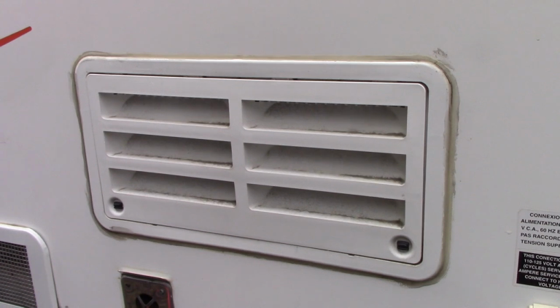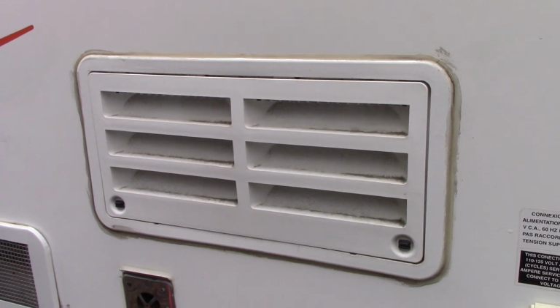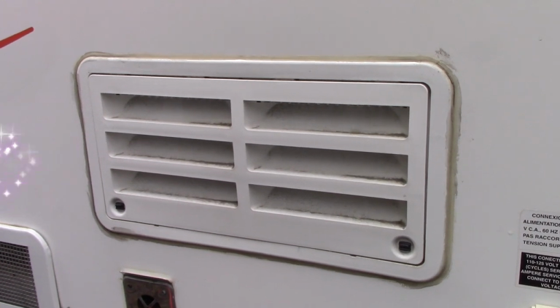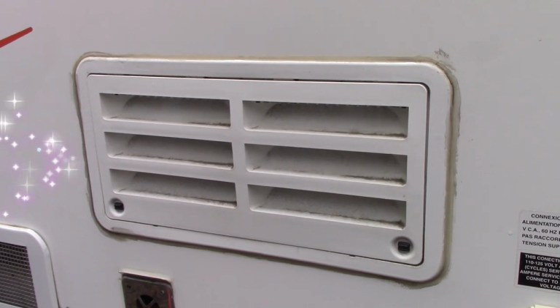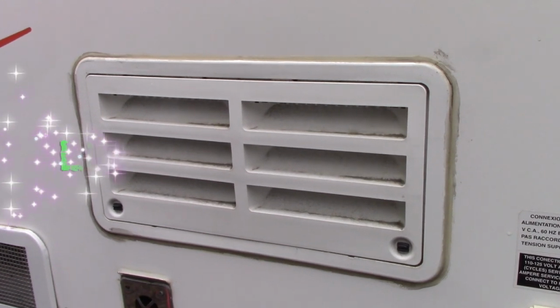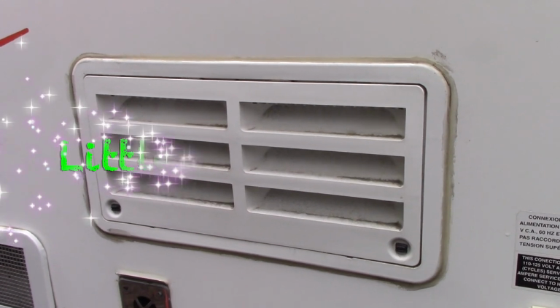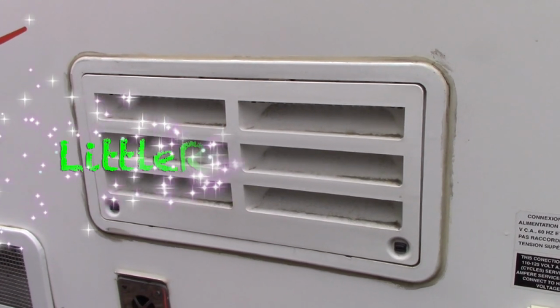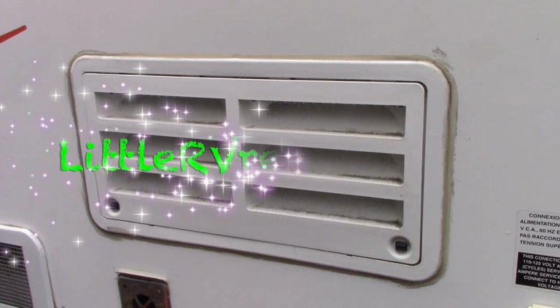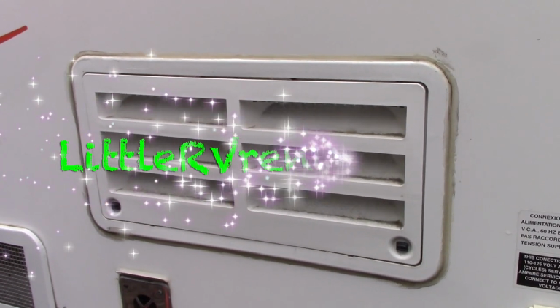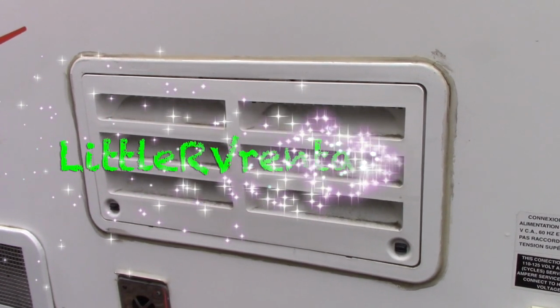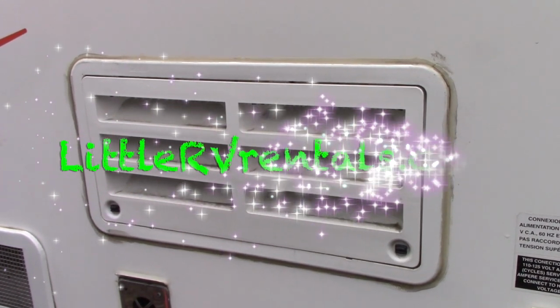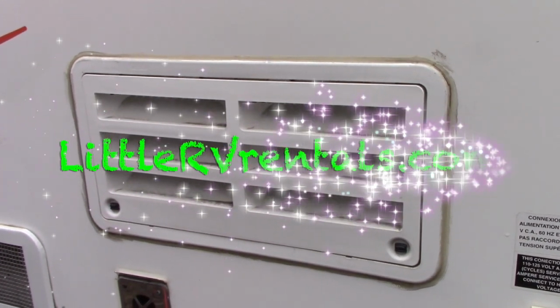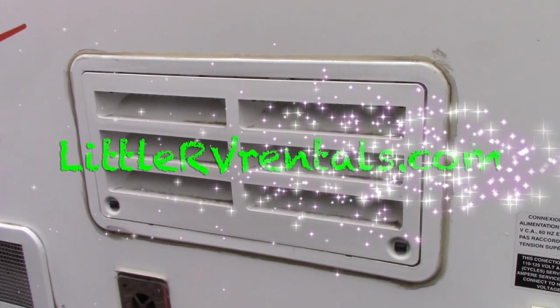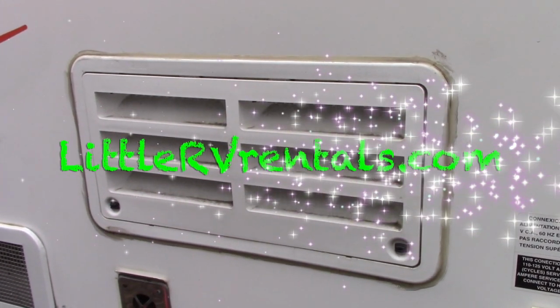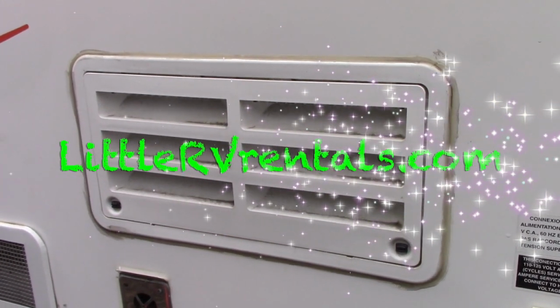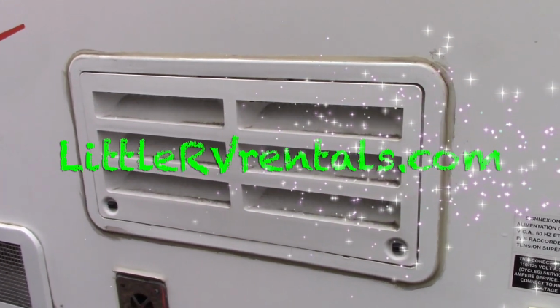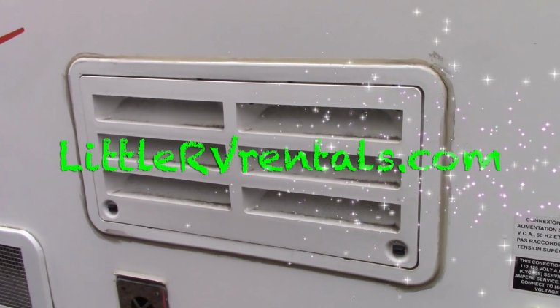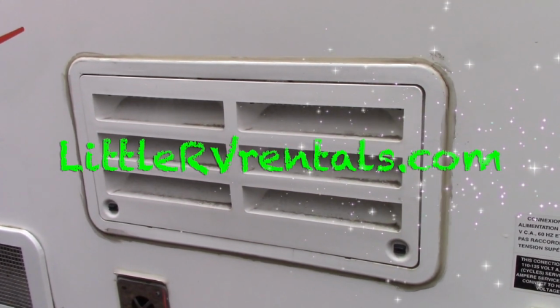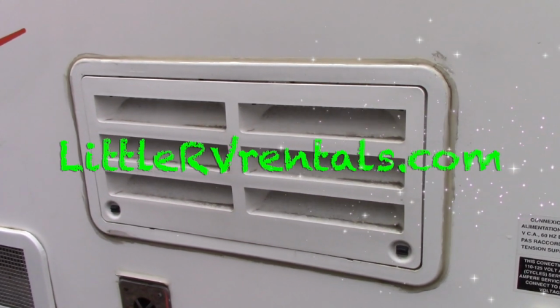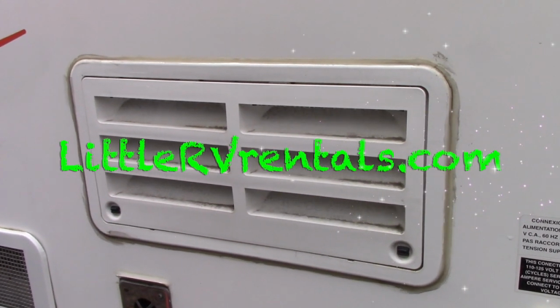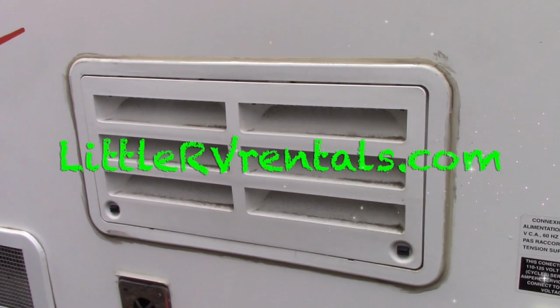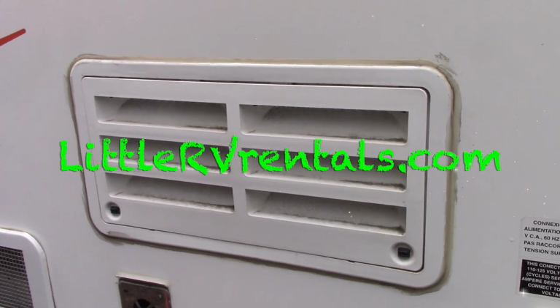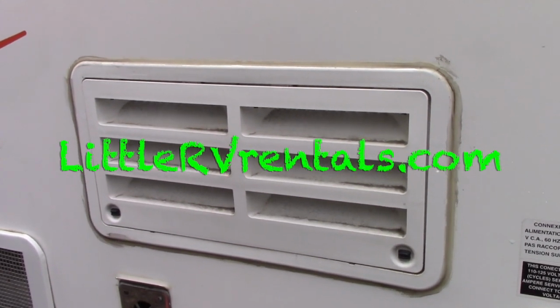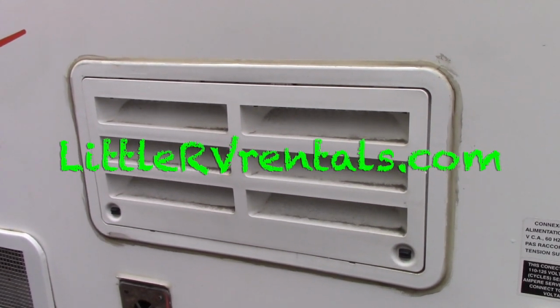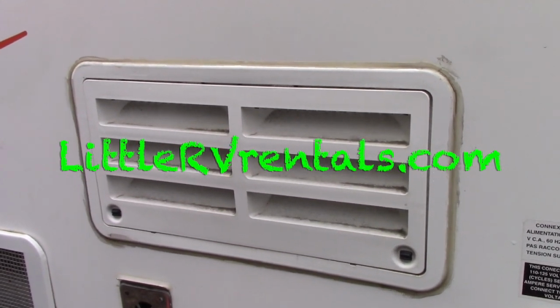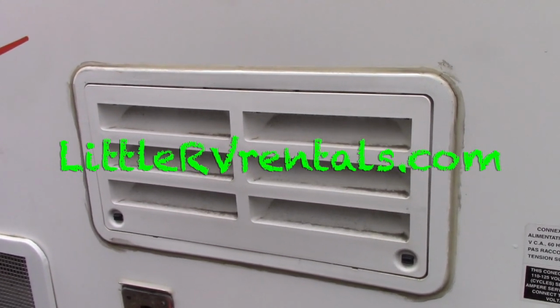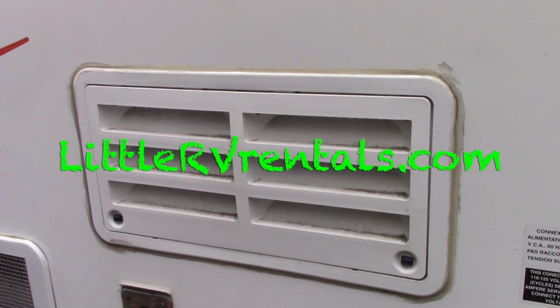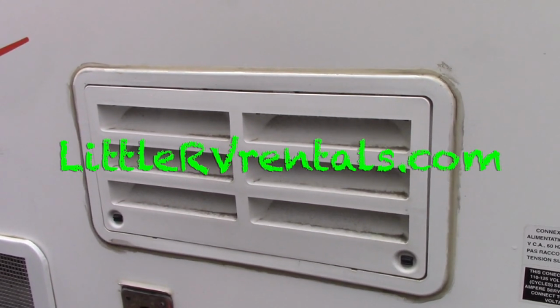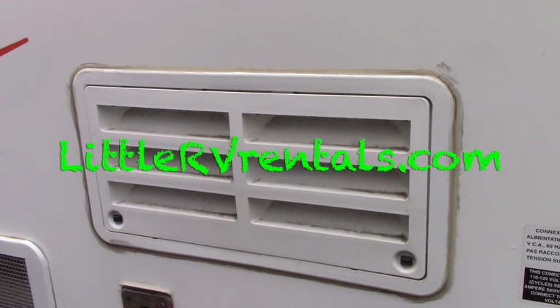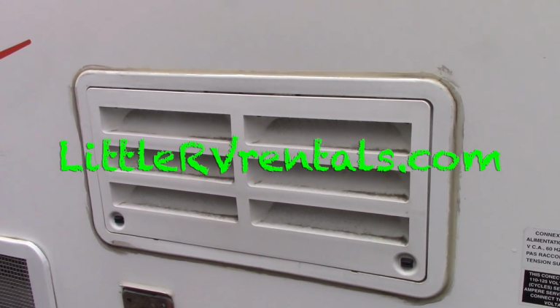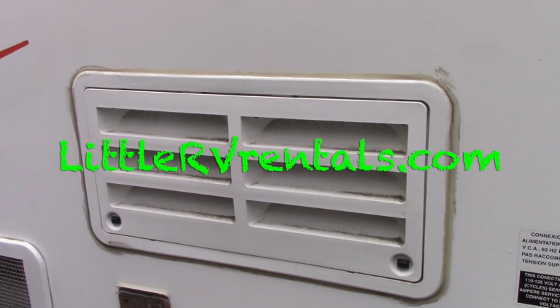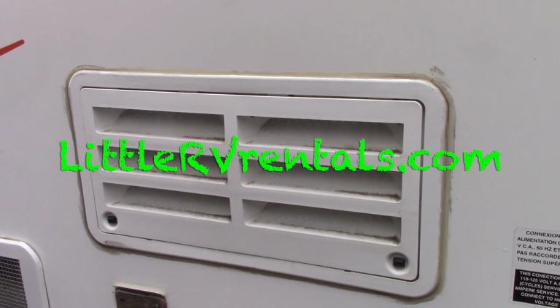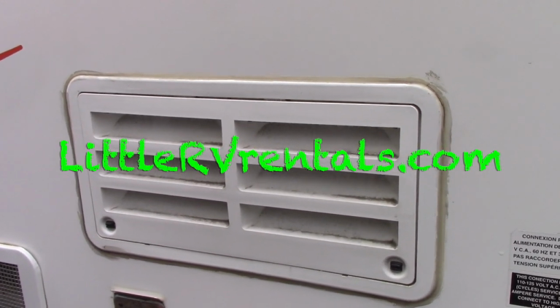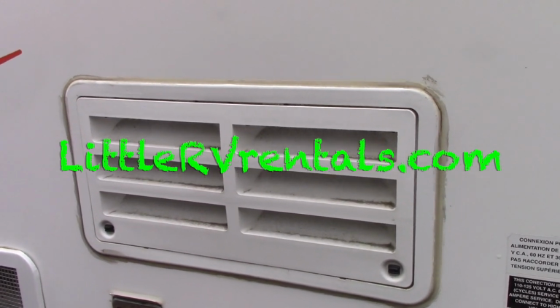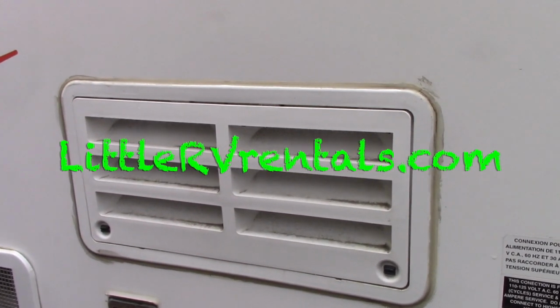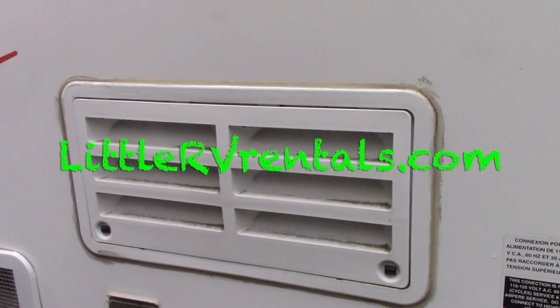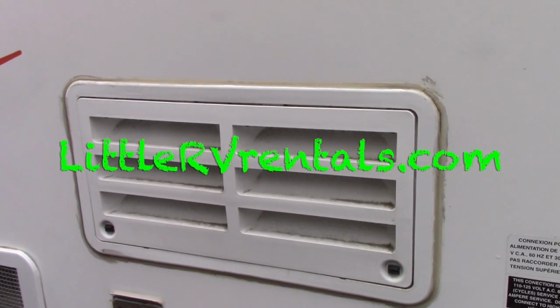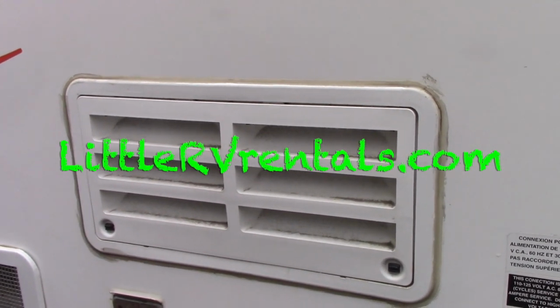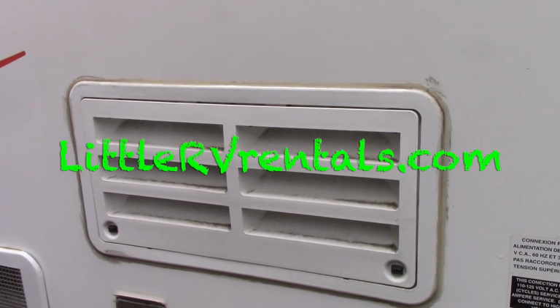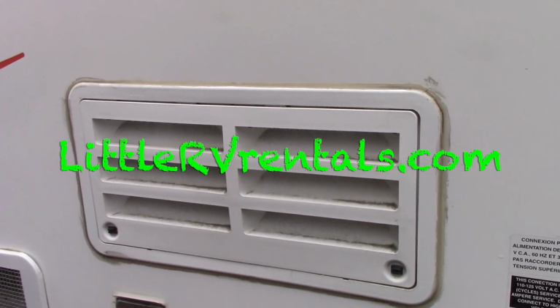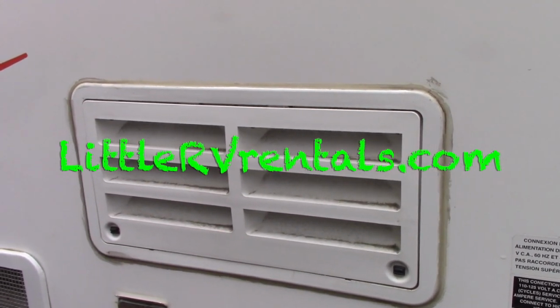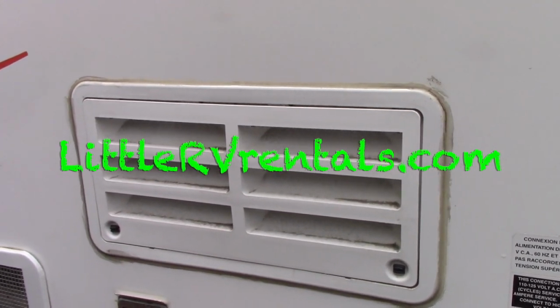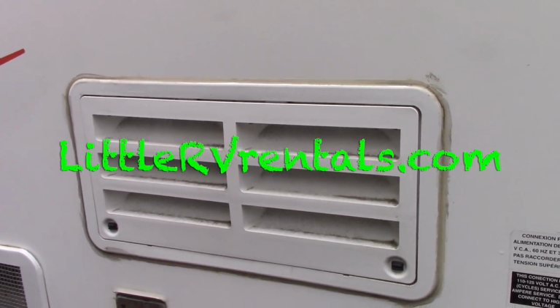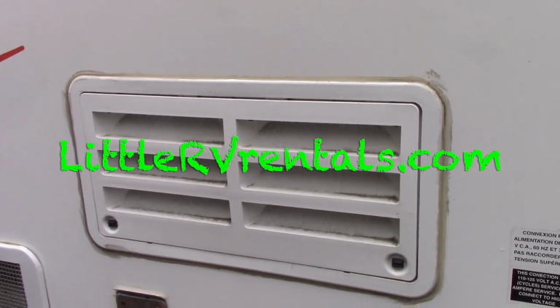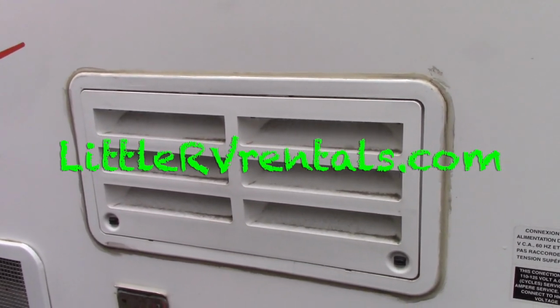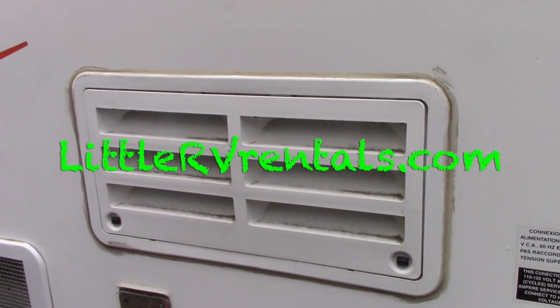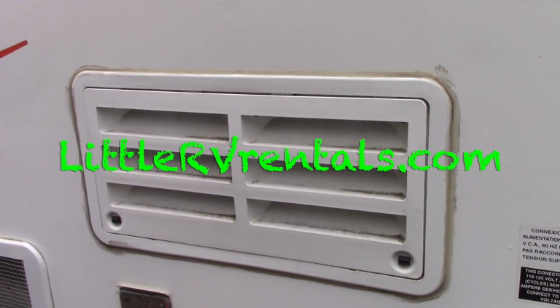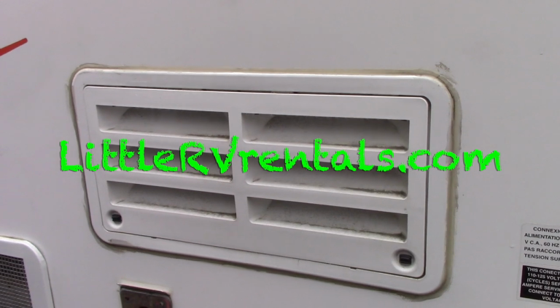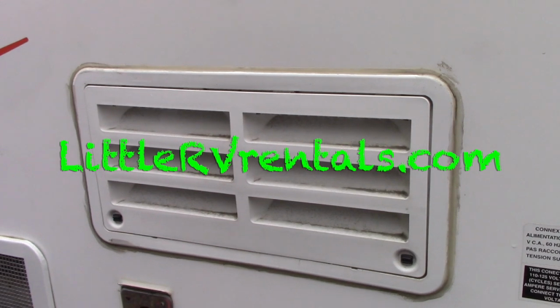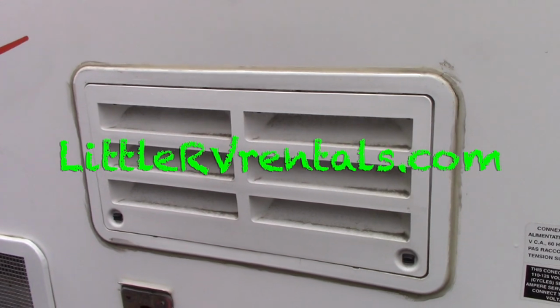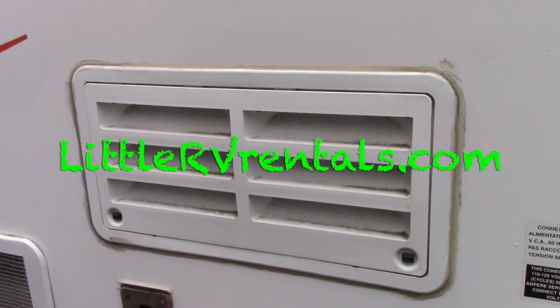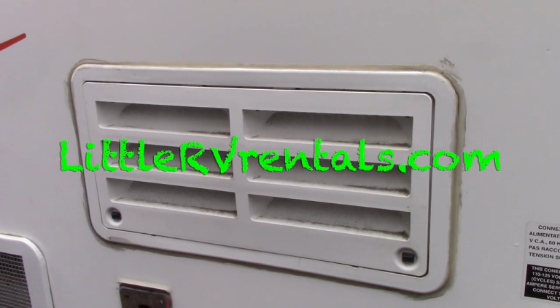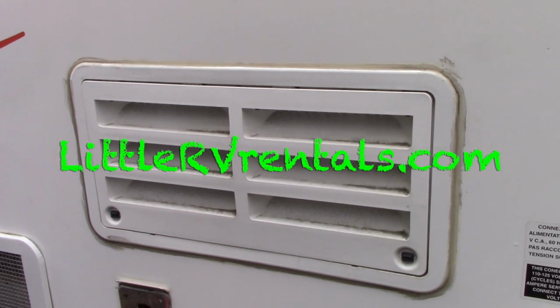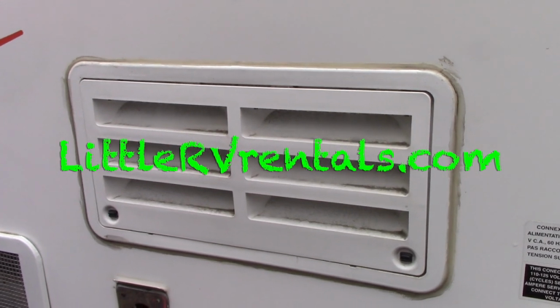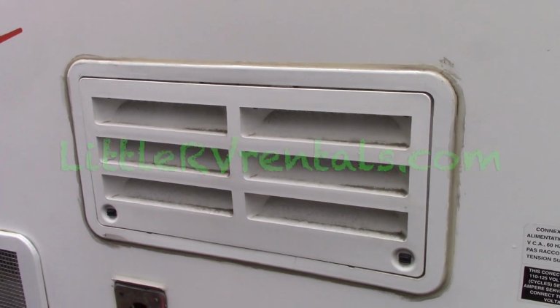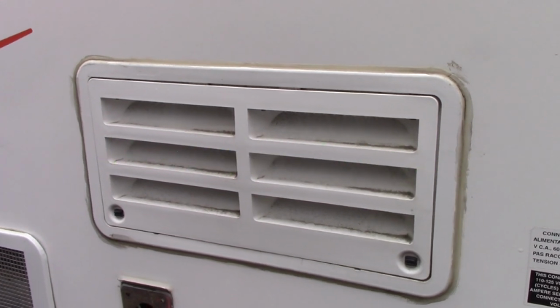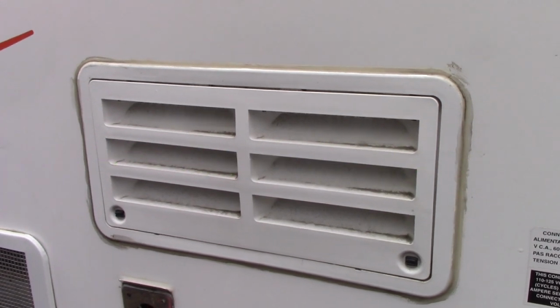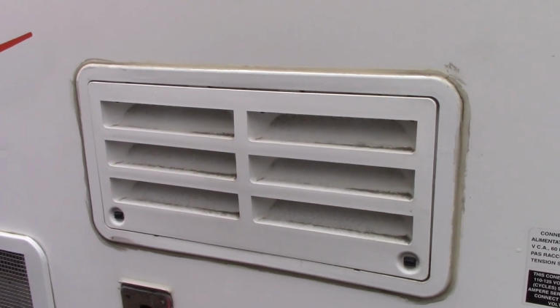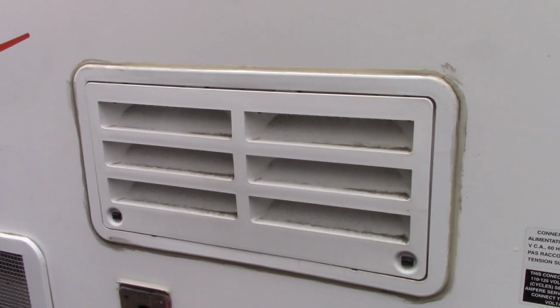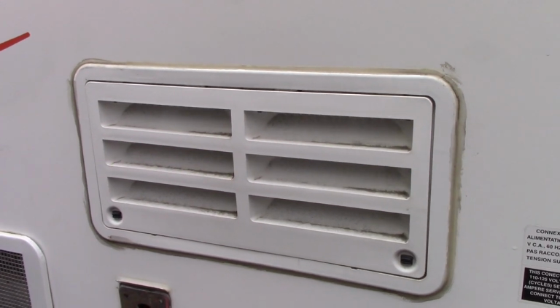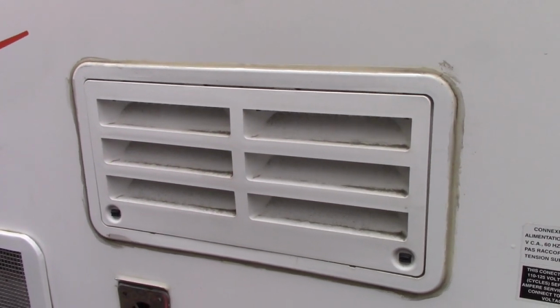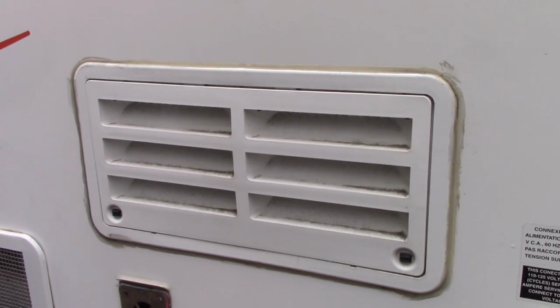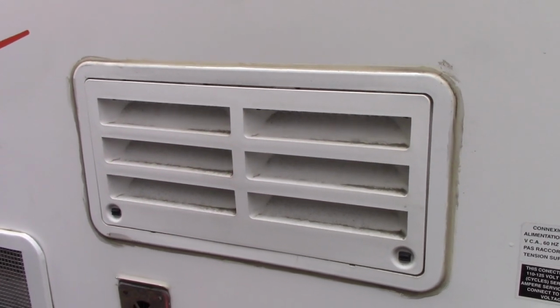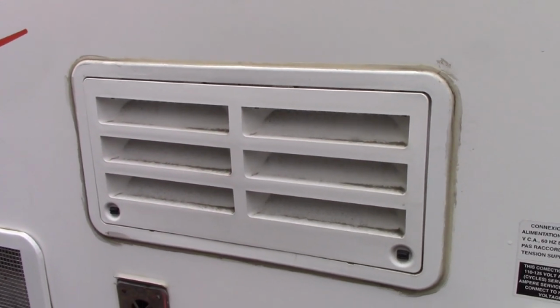Hey everyone, Dale here with LittleRVRentals.com. Your RV fridge is not working on propane — check this first.